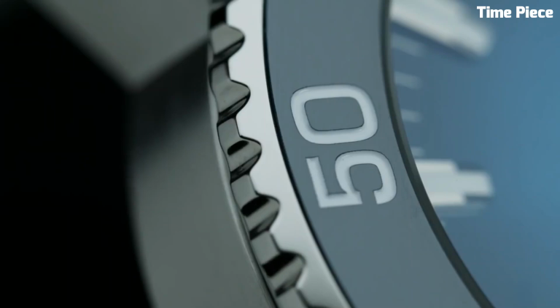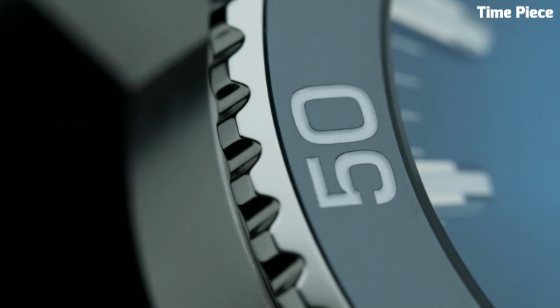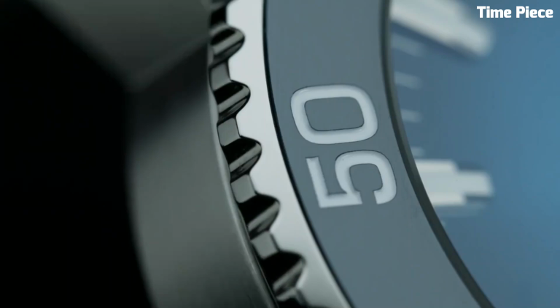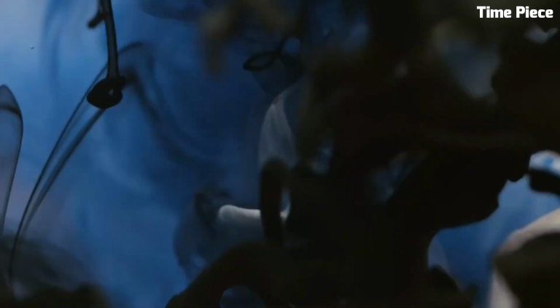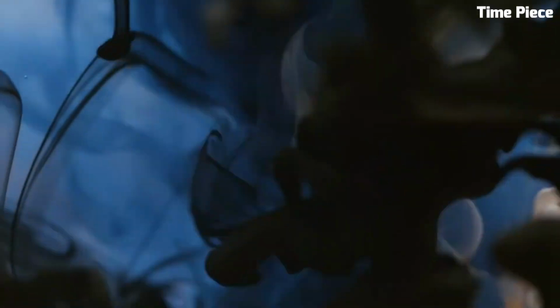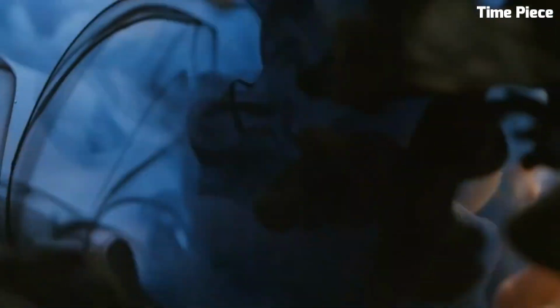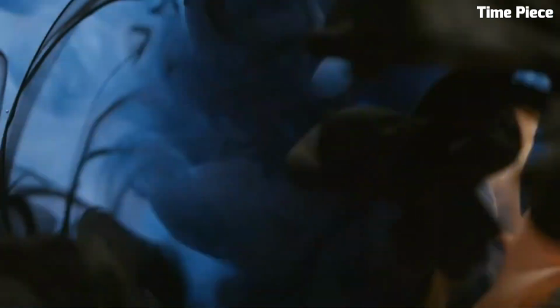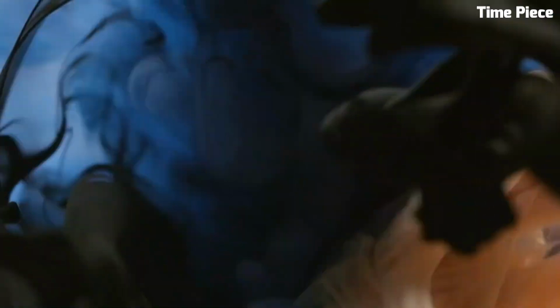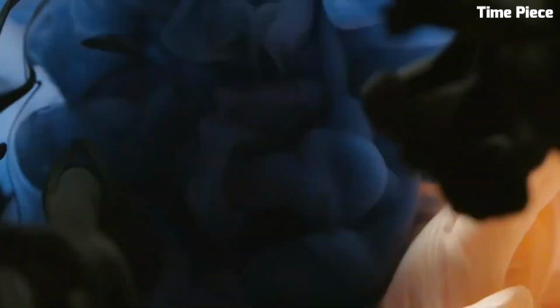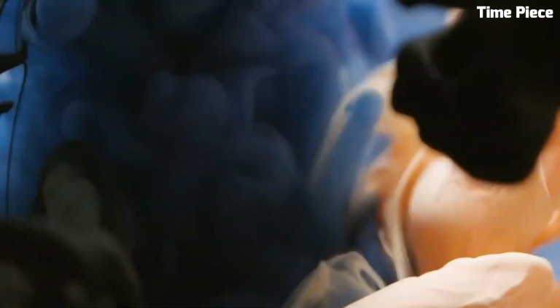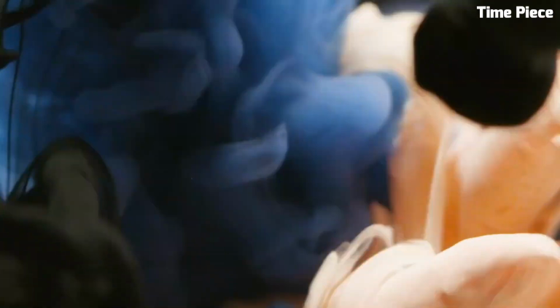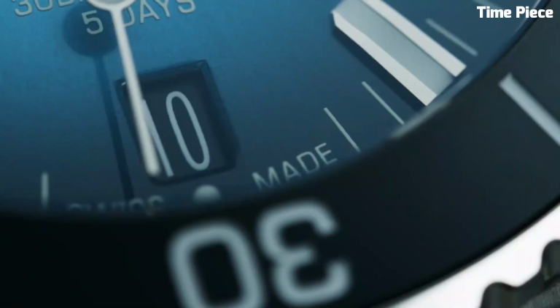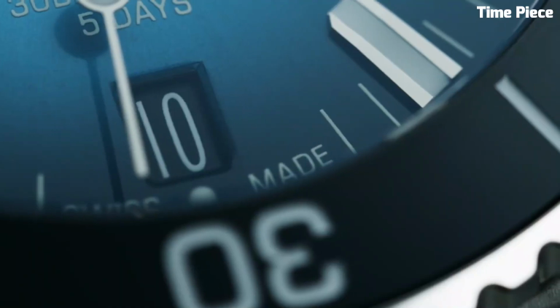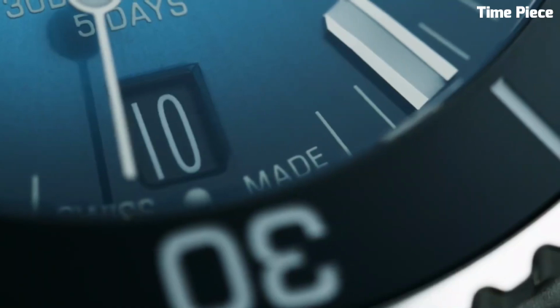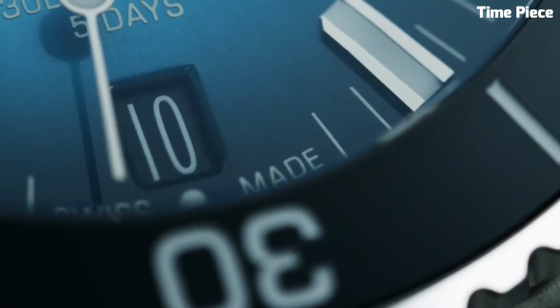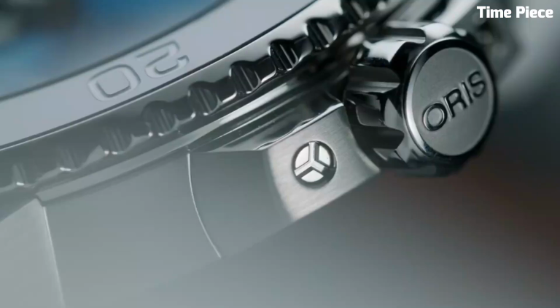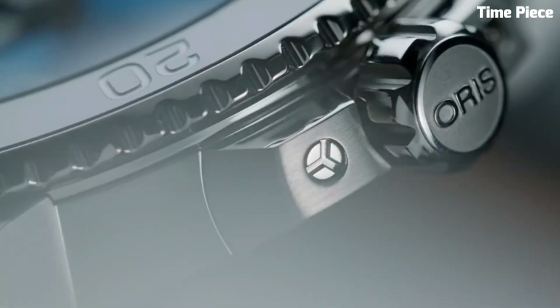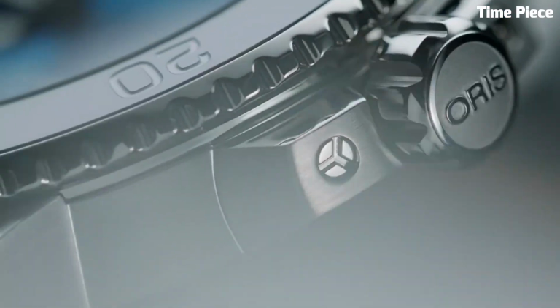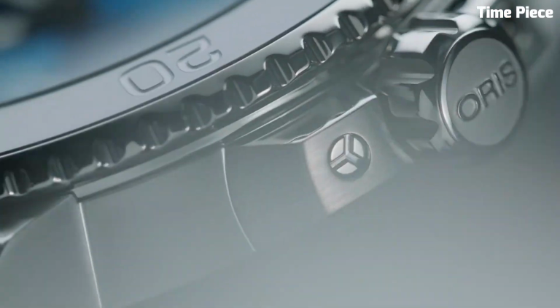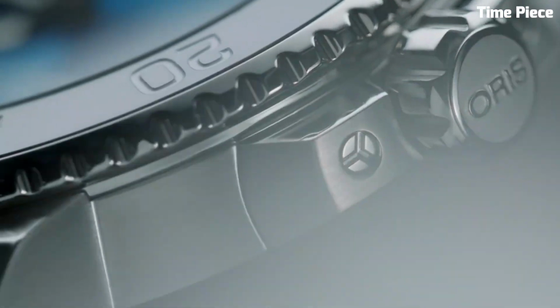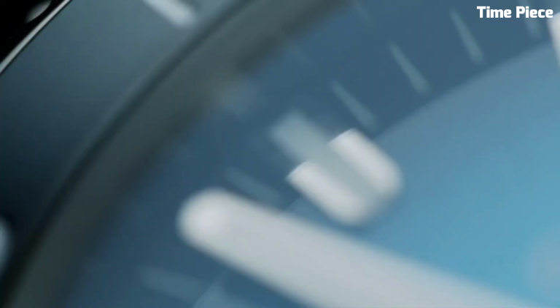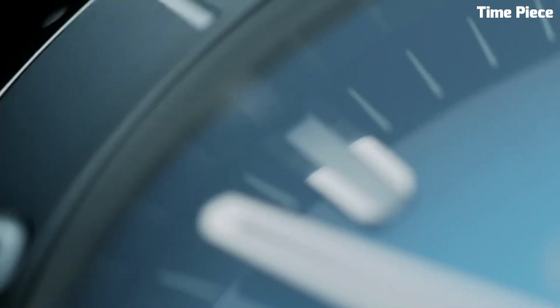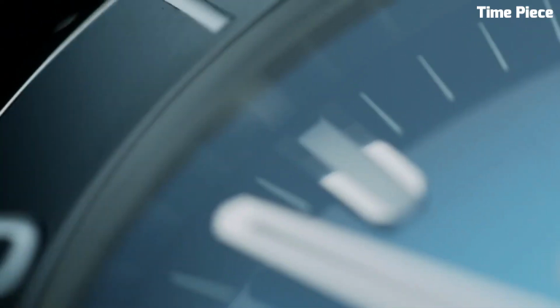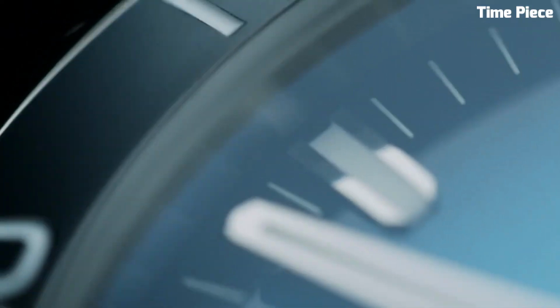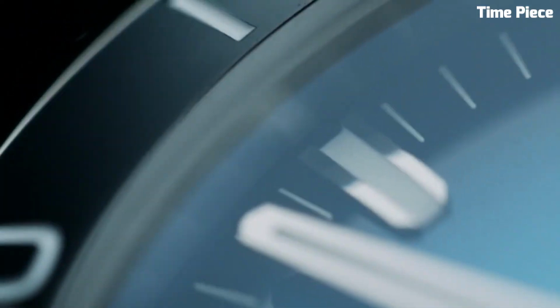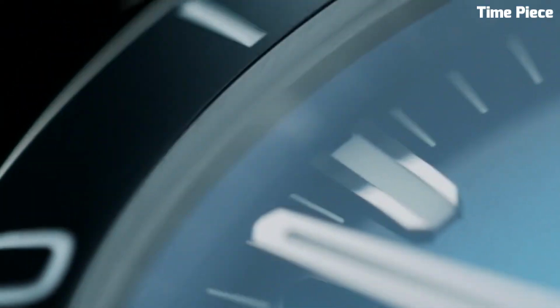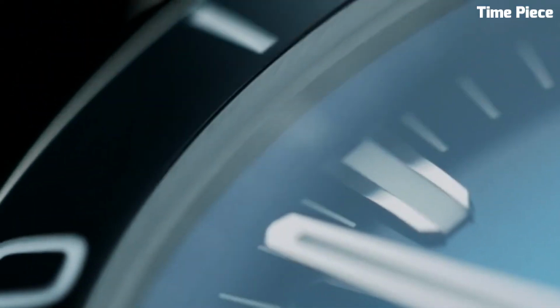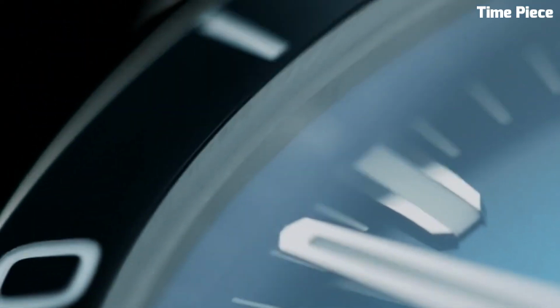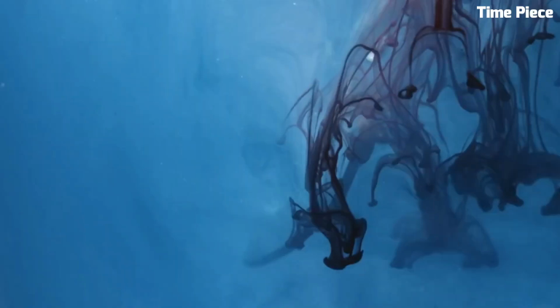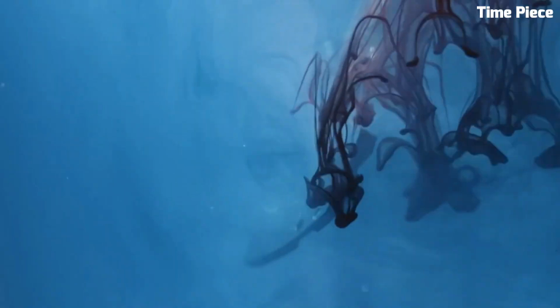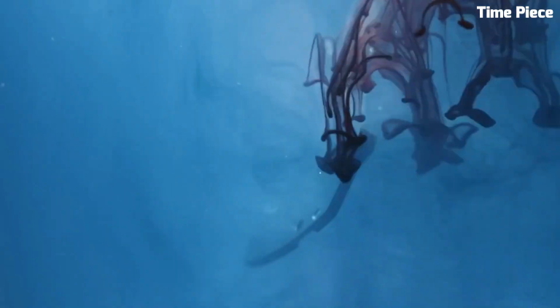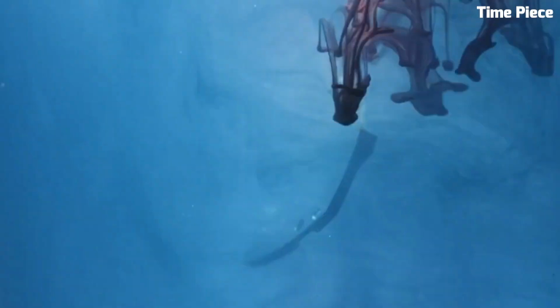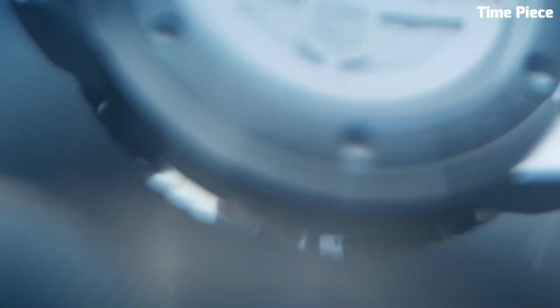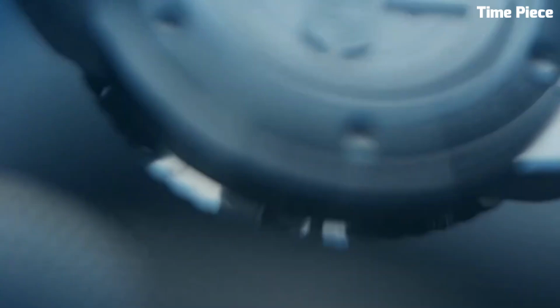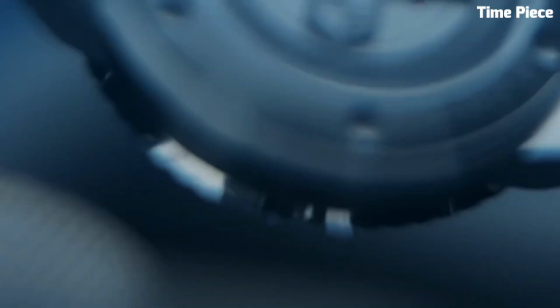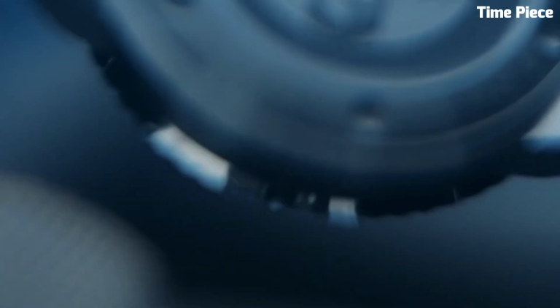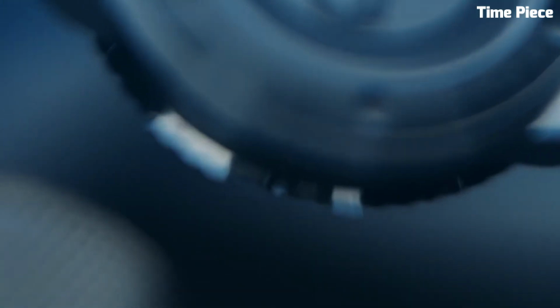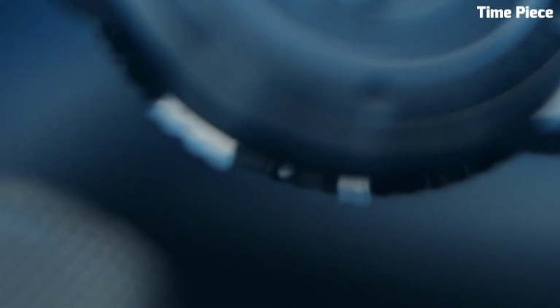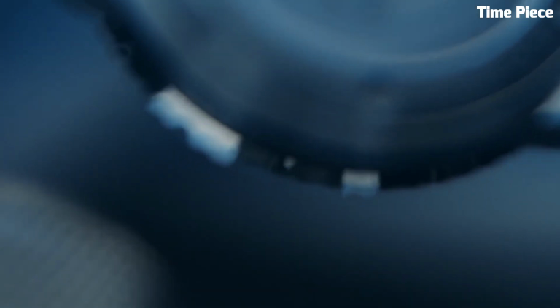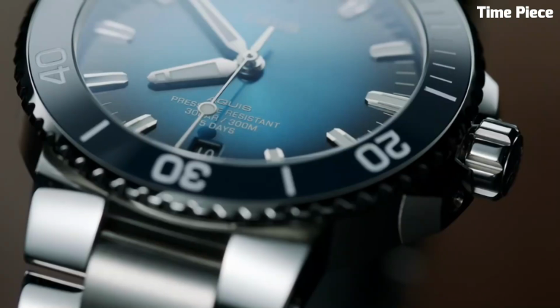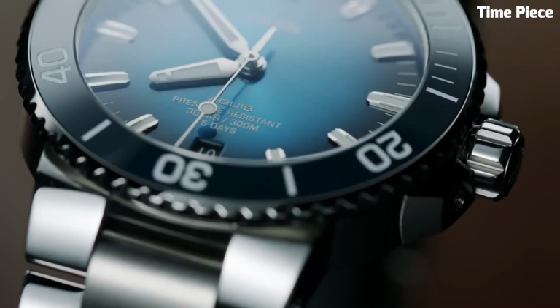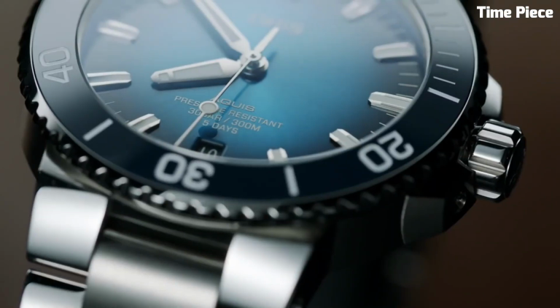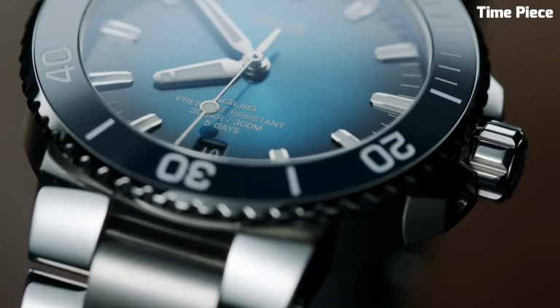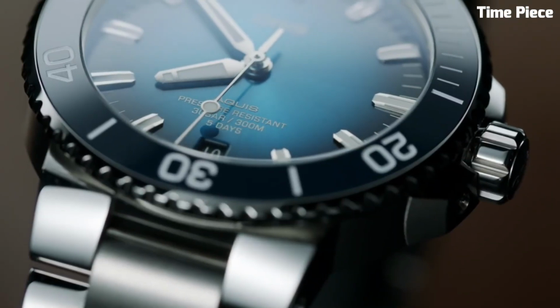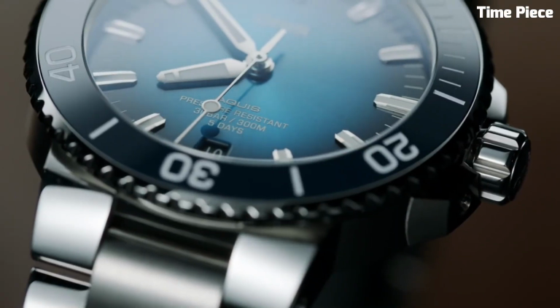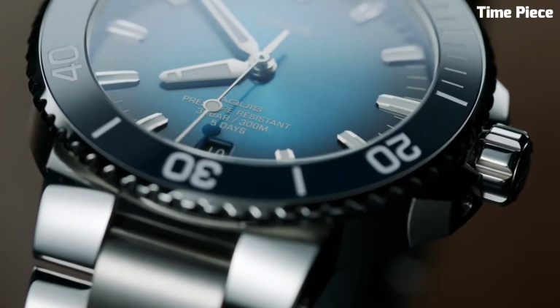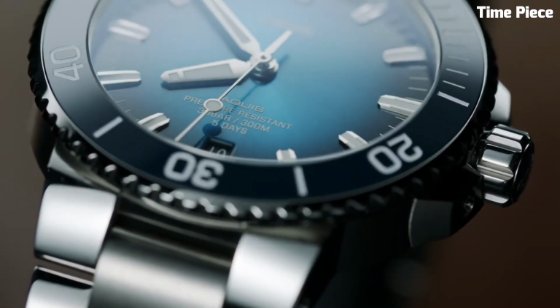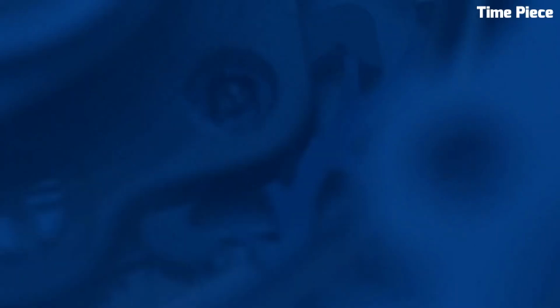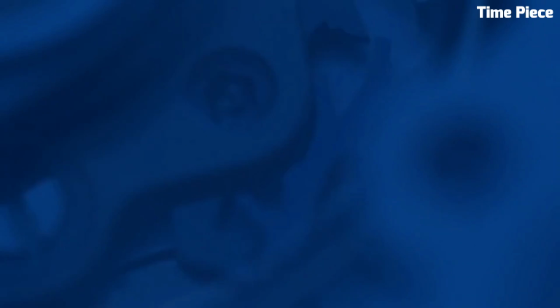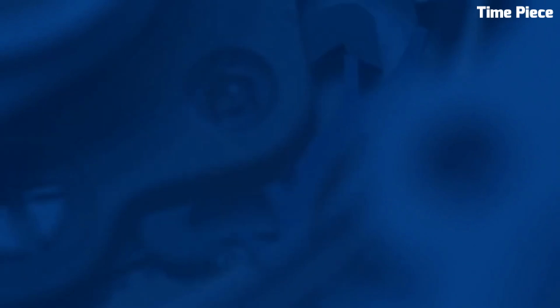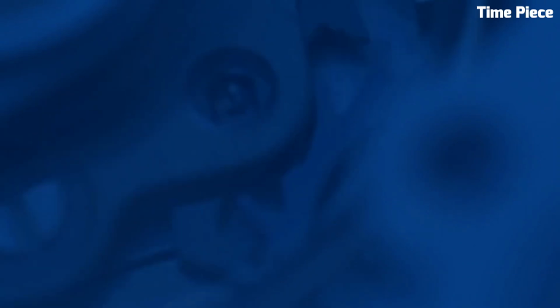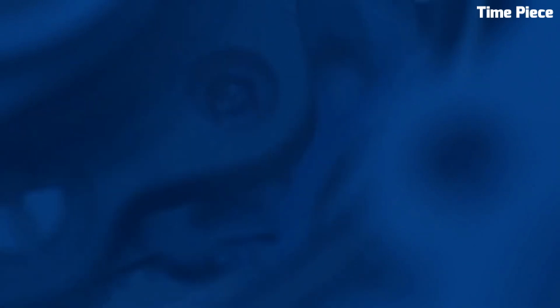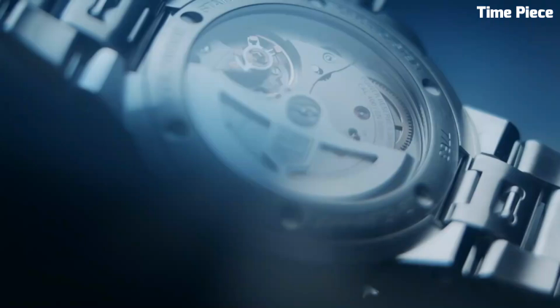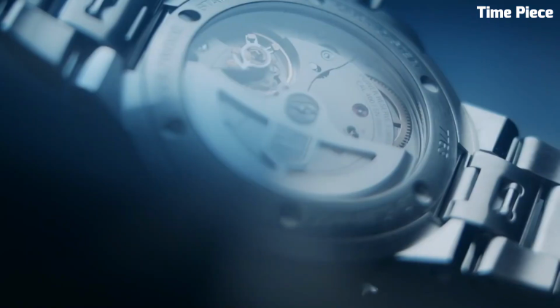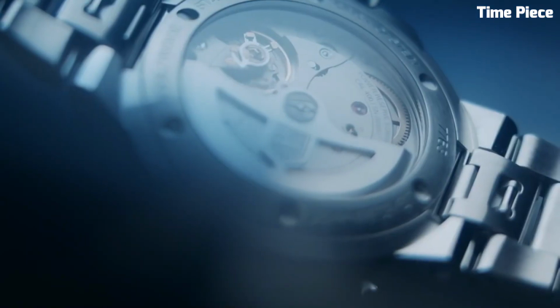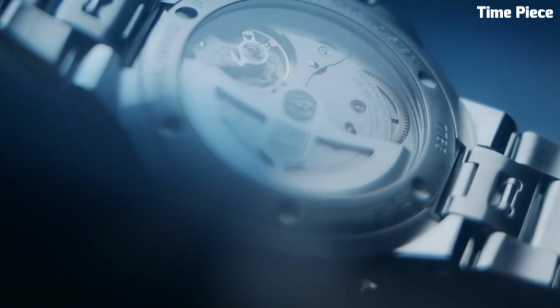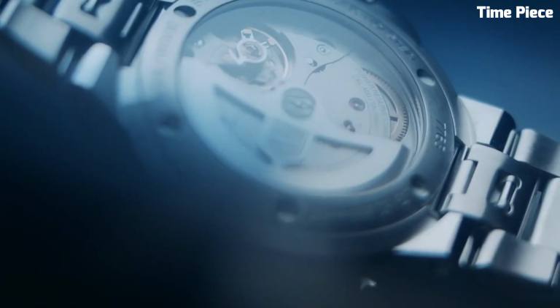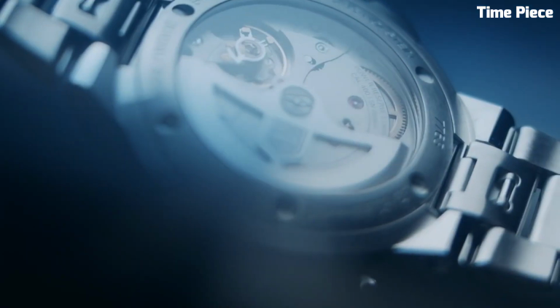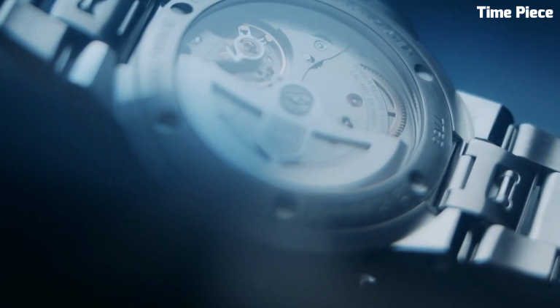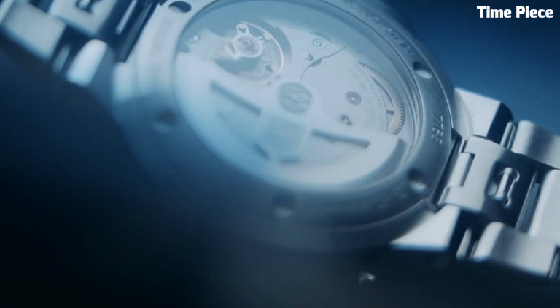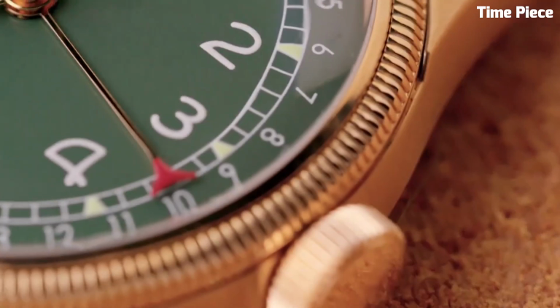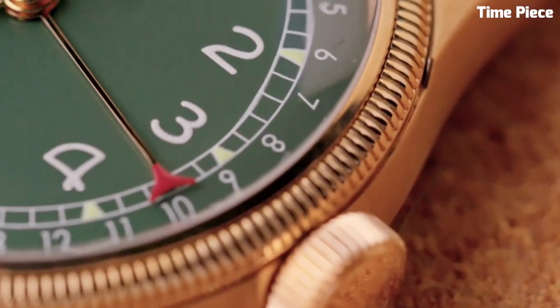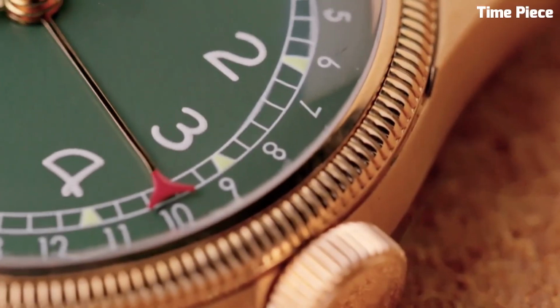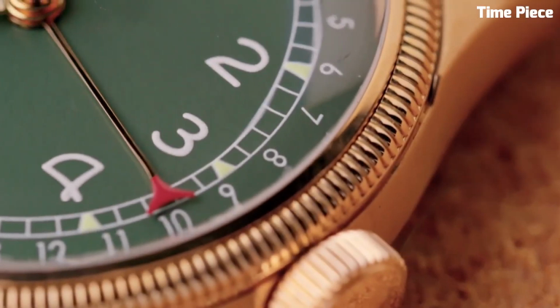Hello guys! Are you looking for the best Oris watches for men? These are the best Oris watches available on the market today.